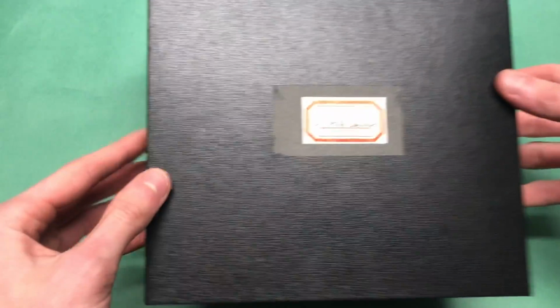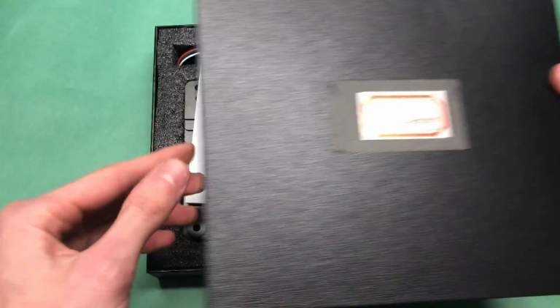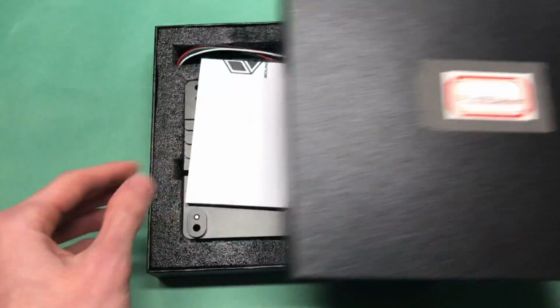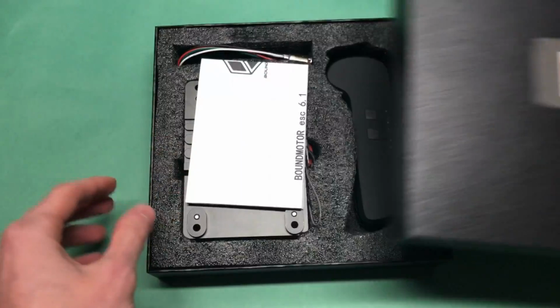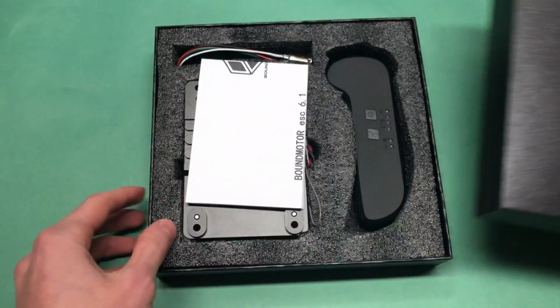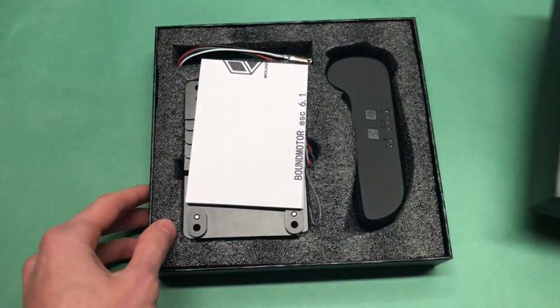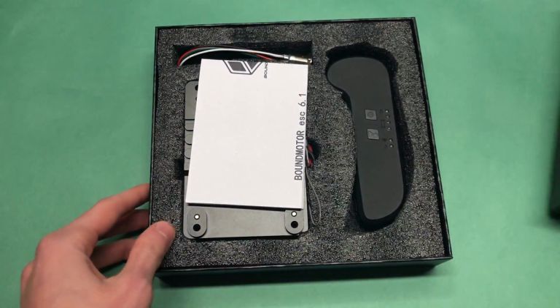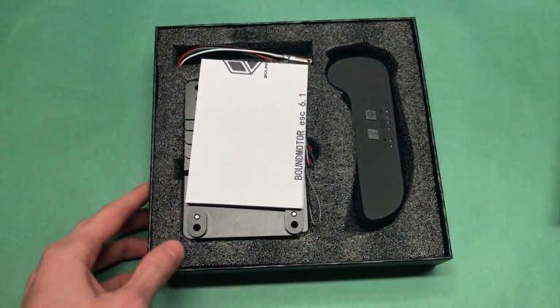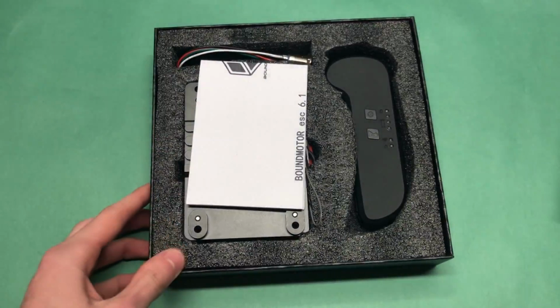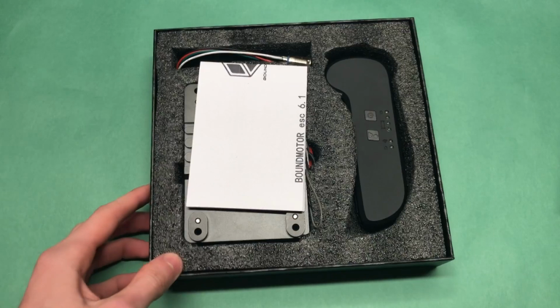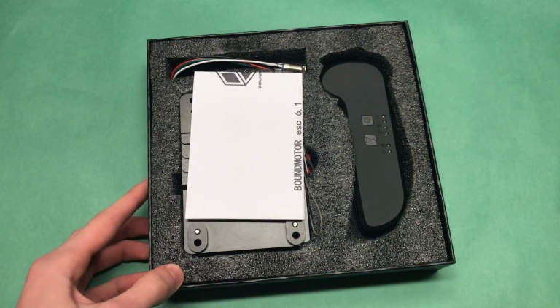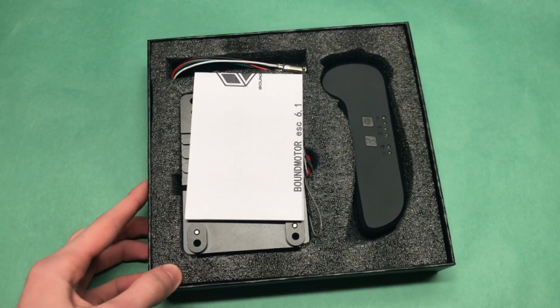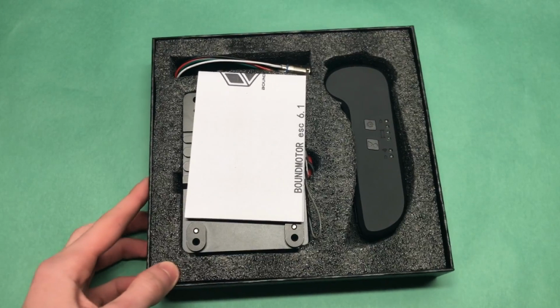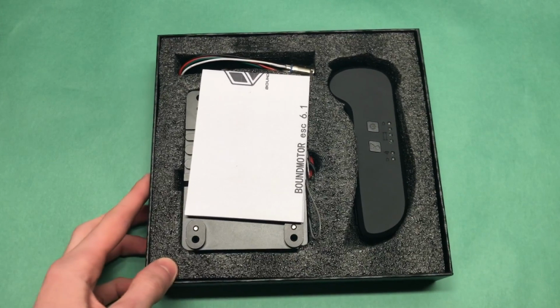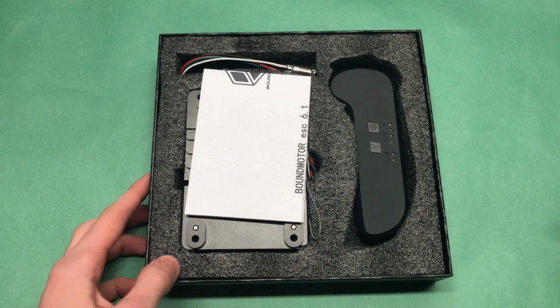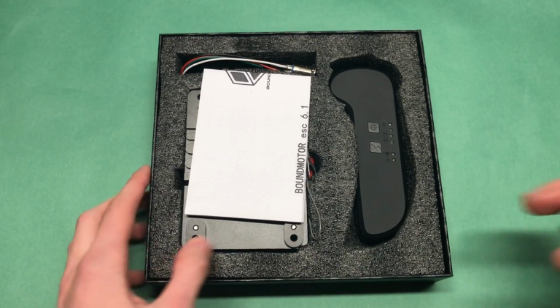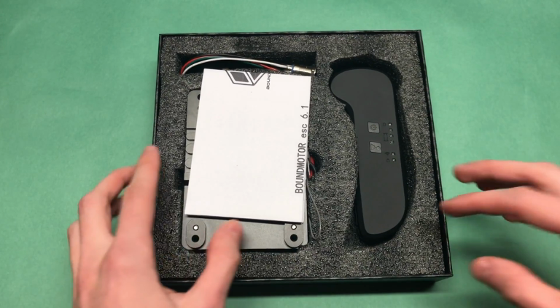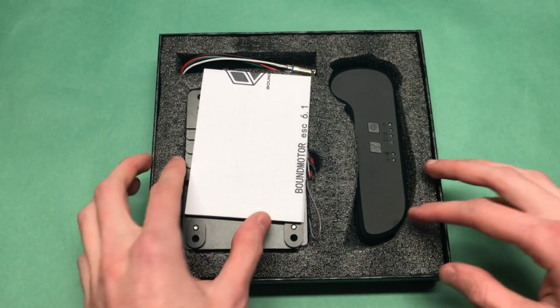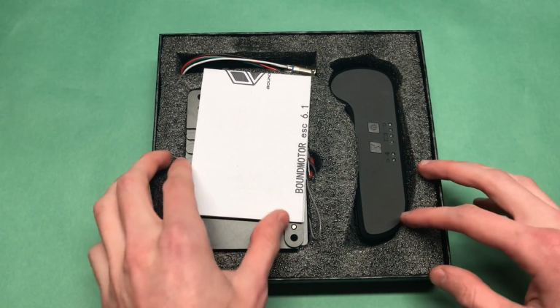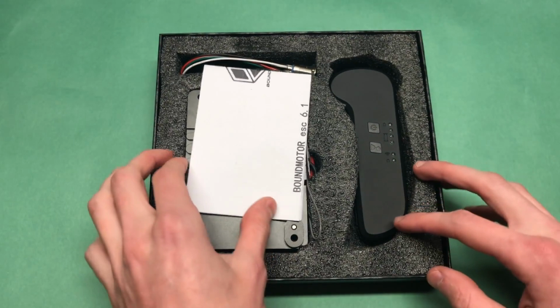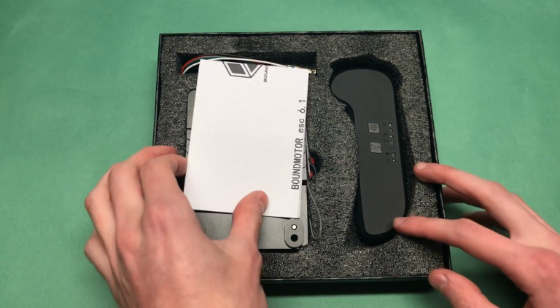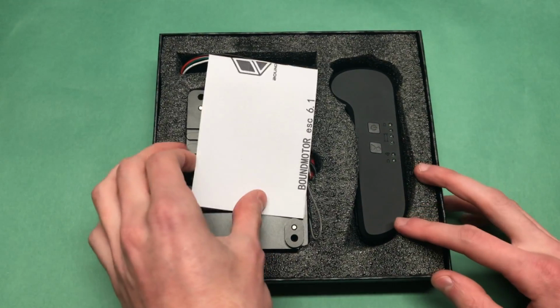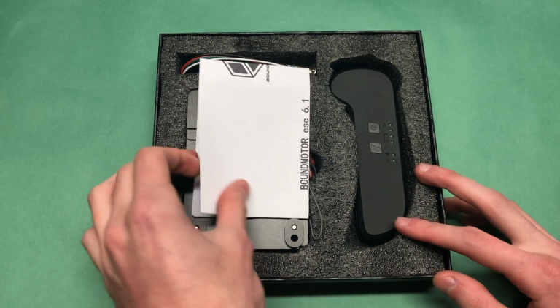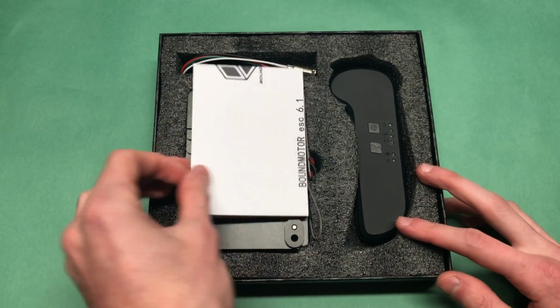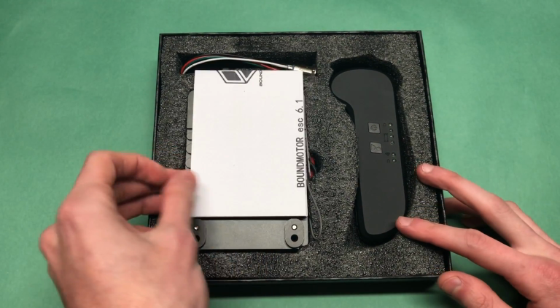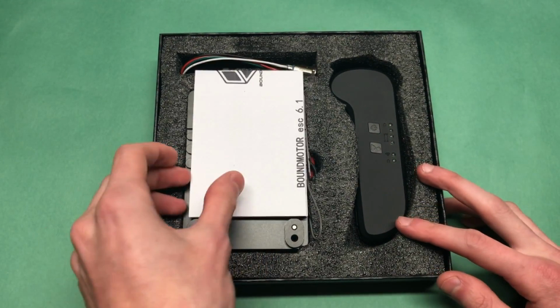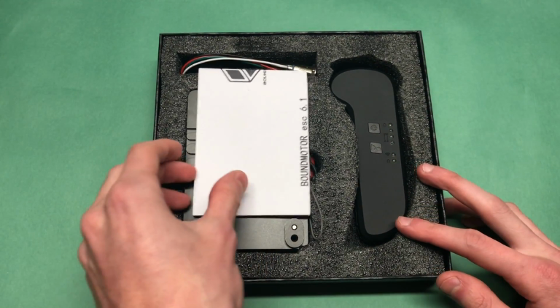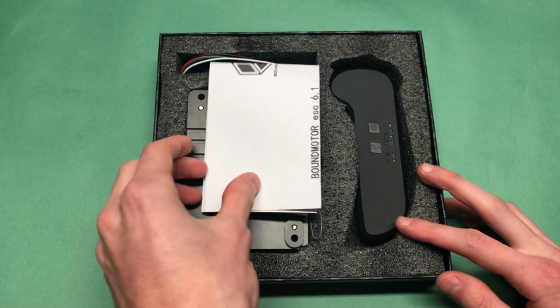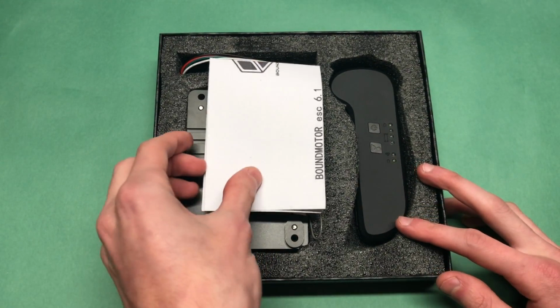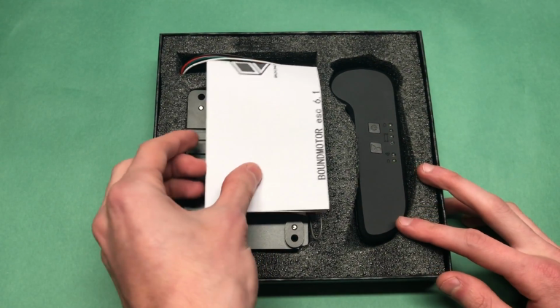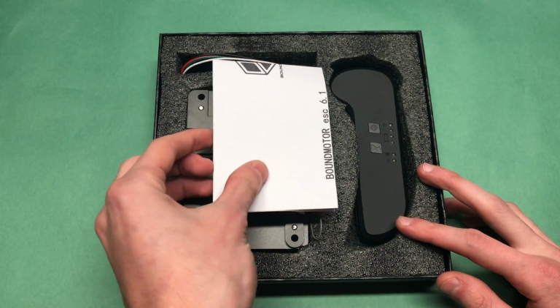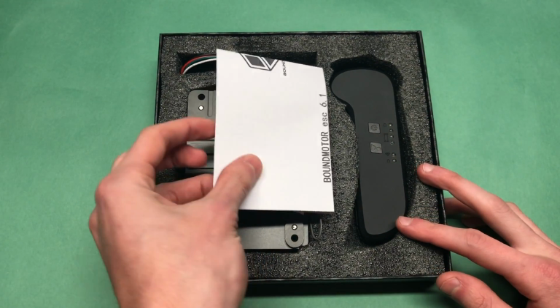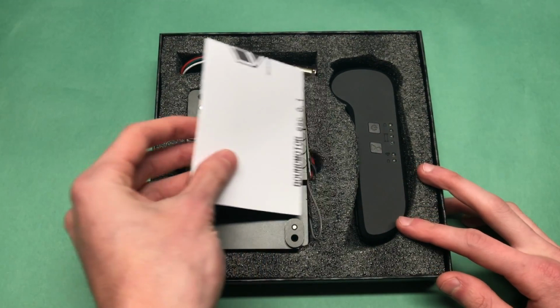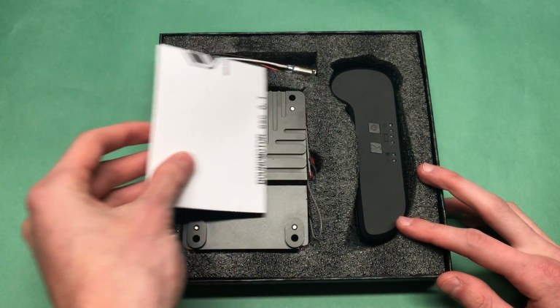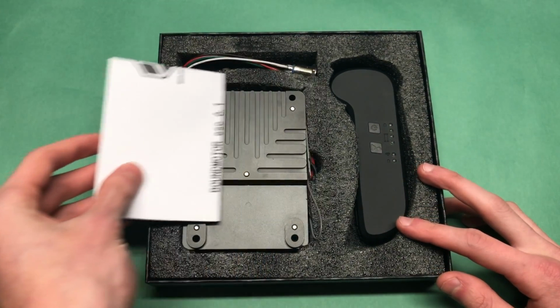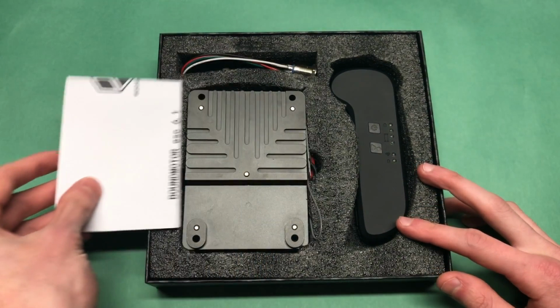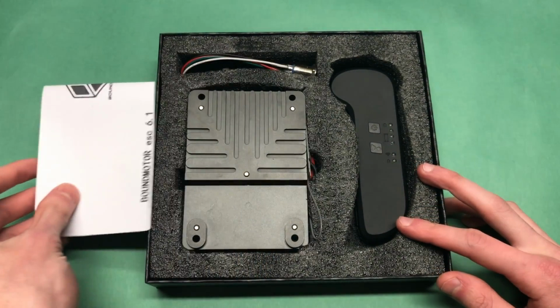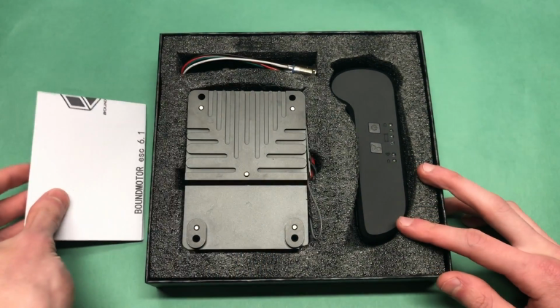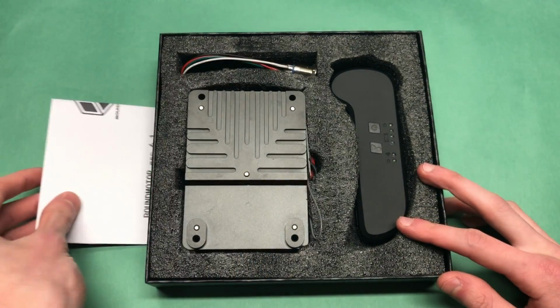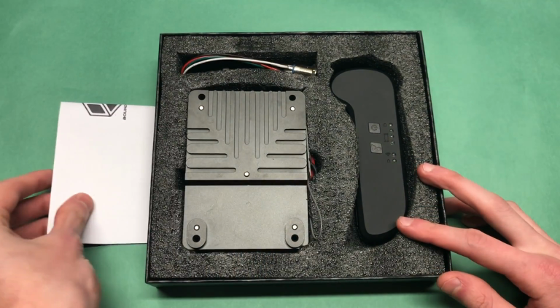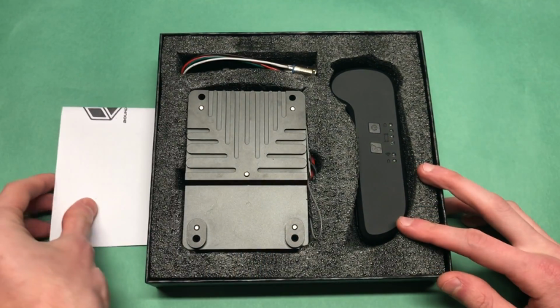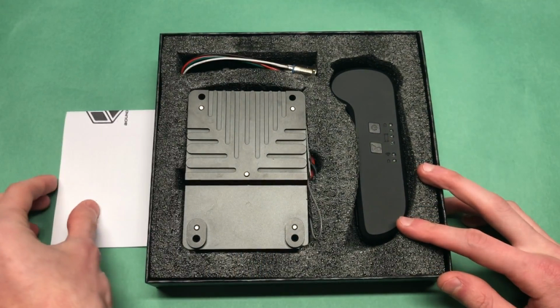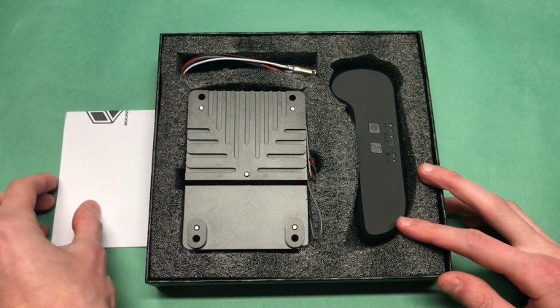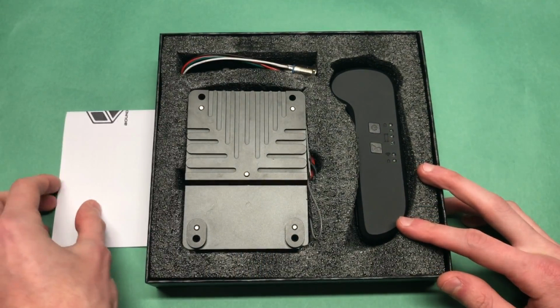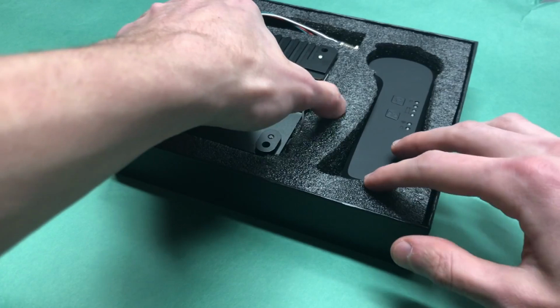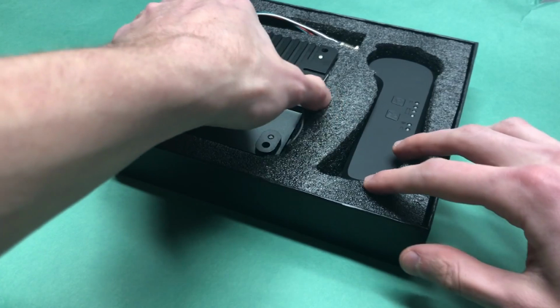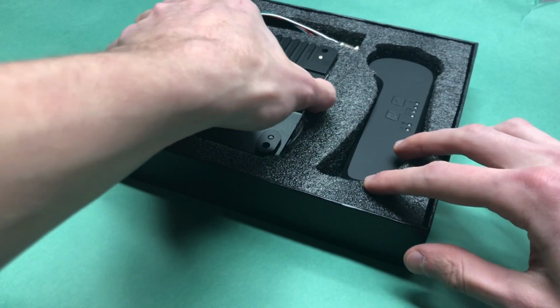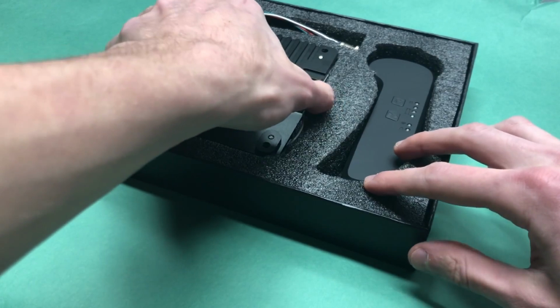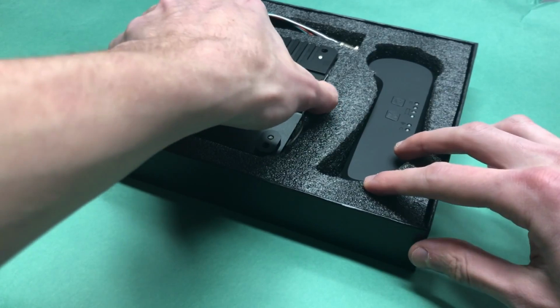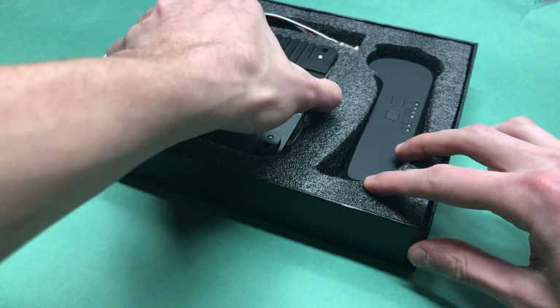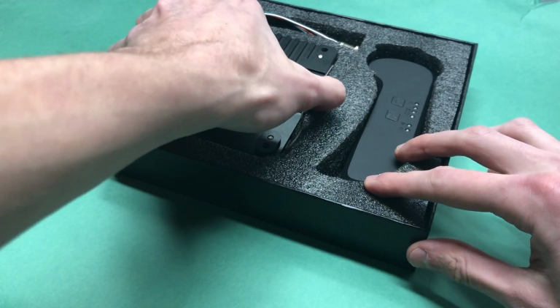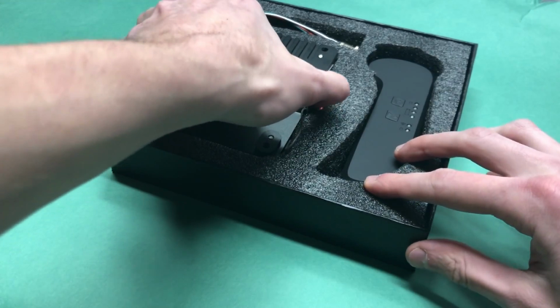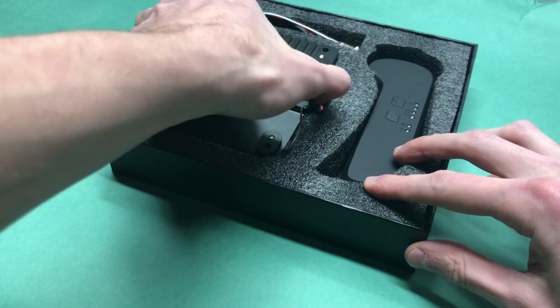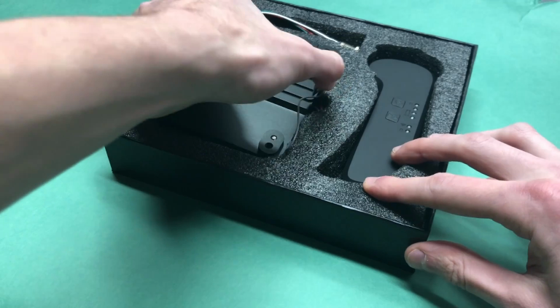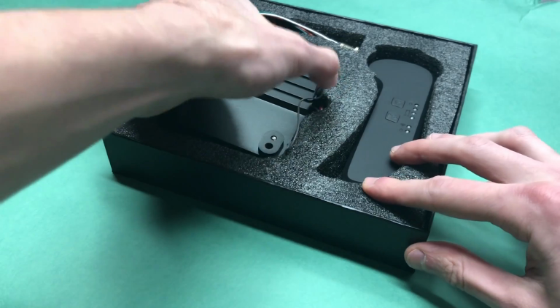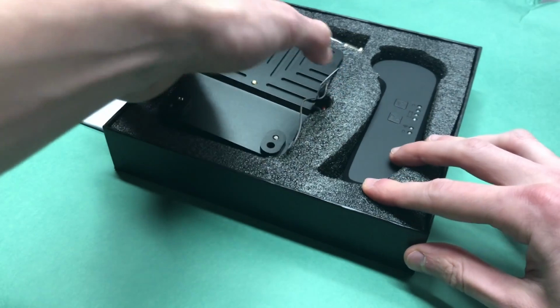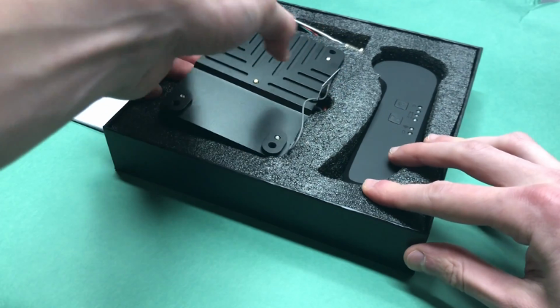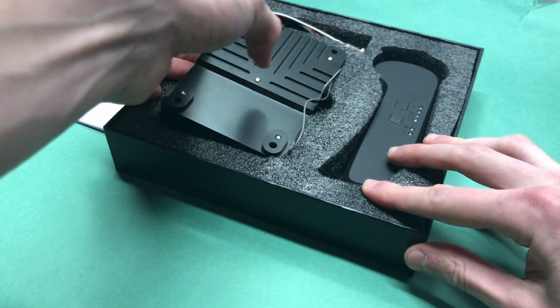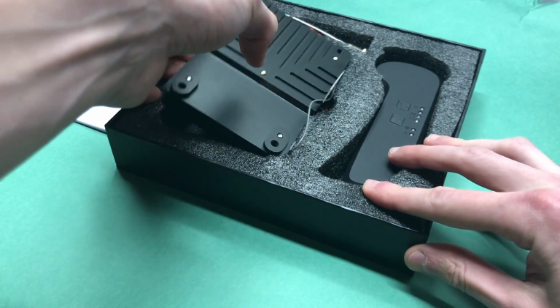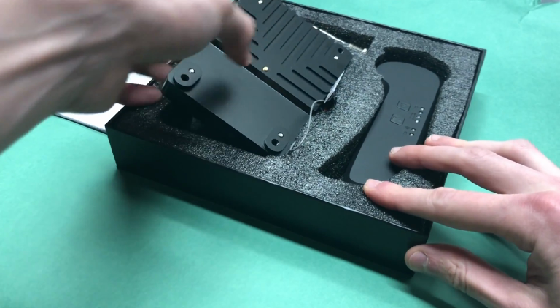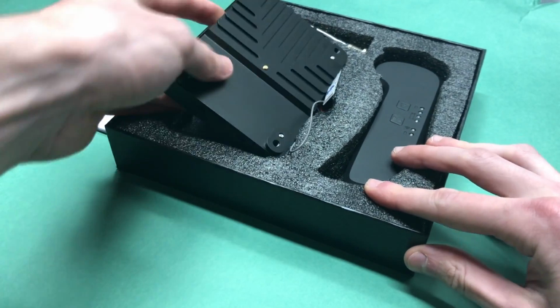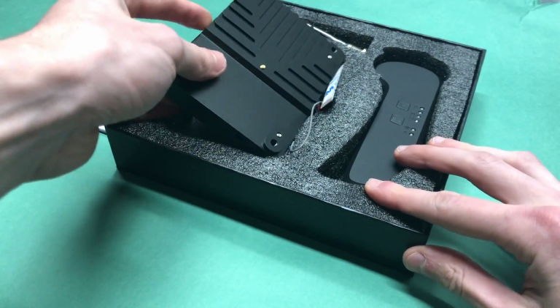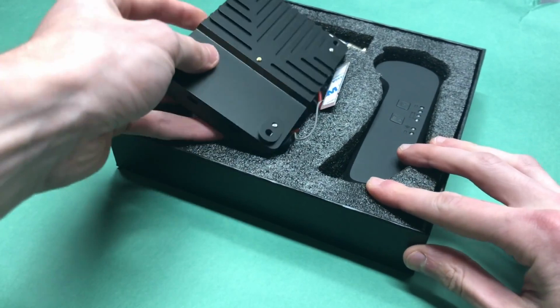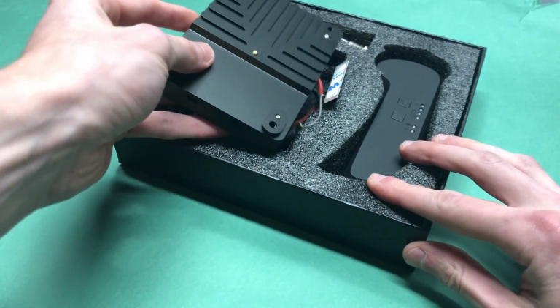Hello everyone, welcome back to a brand new video. In today's video we are going to be reviewing the Bound Motor ESC which is based on VESC 6.0.